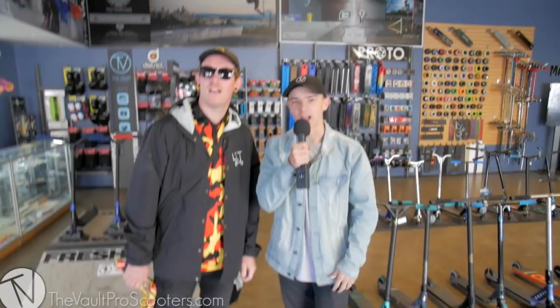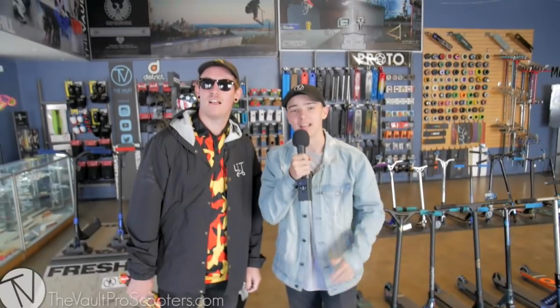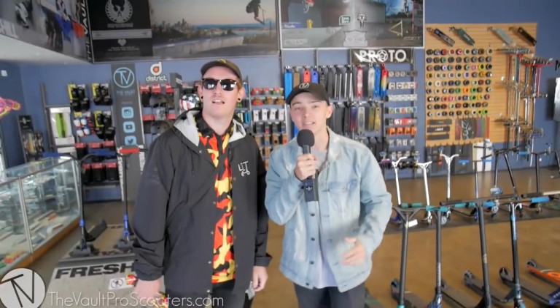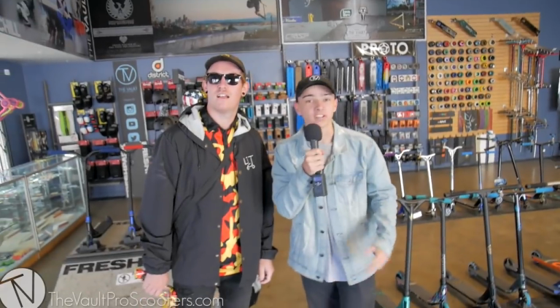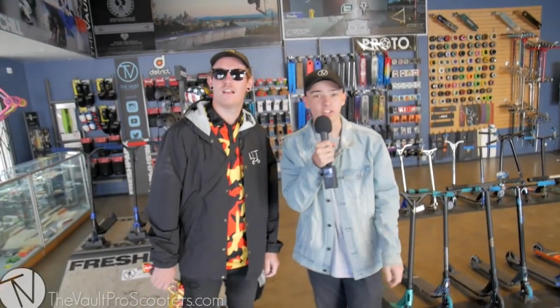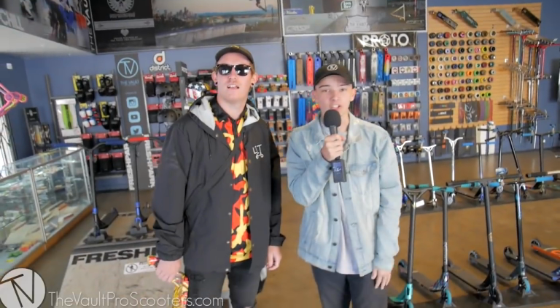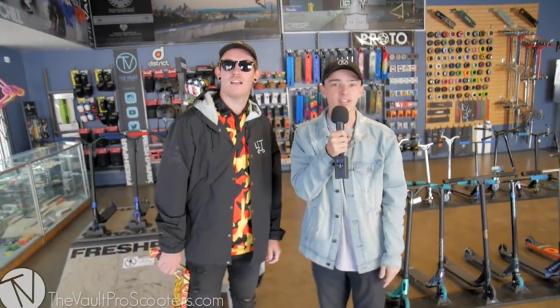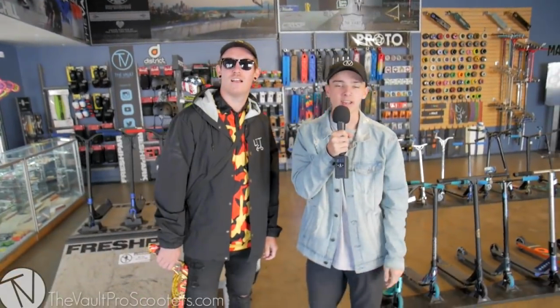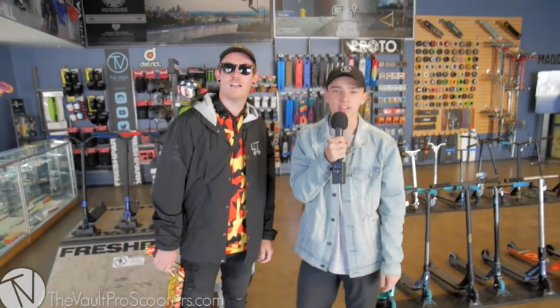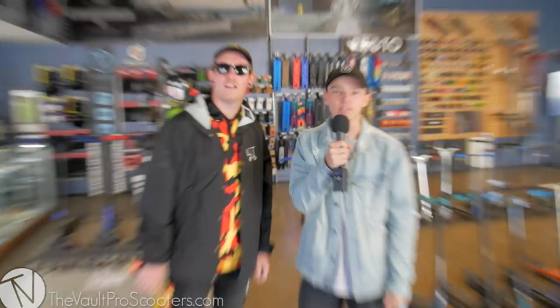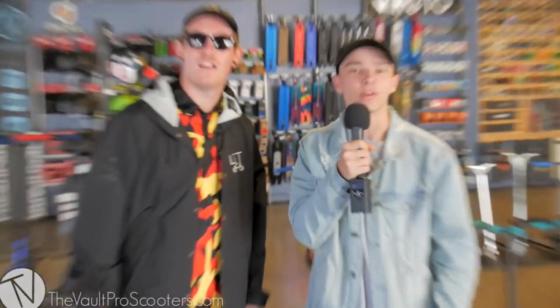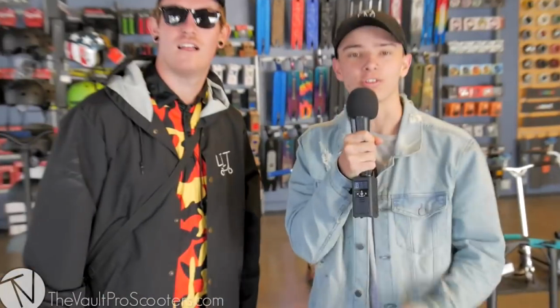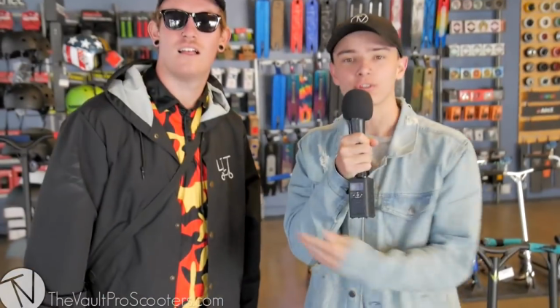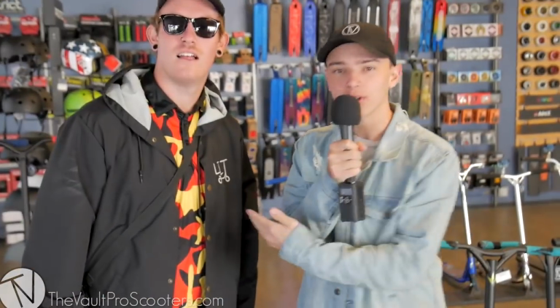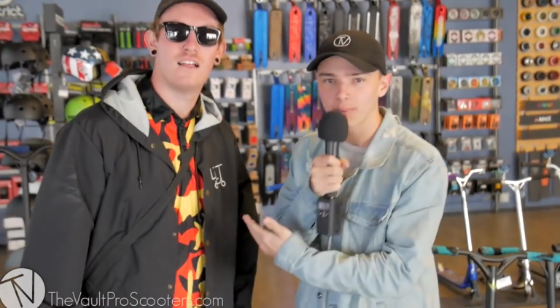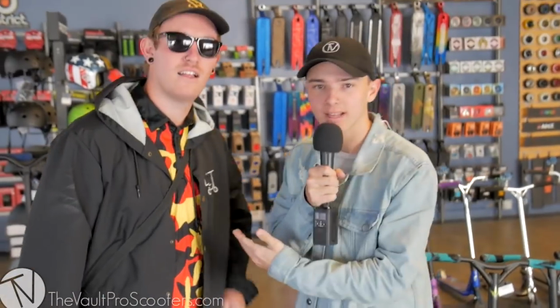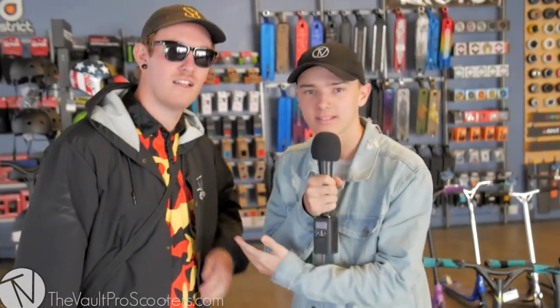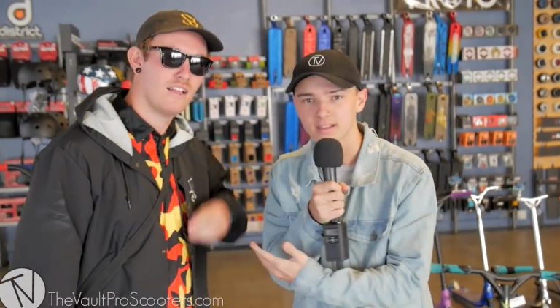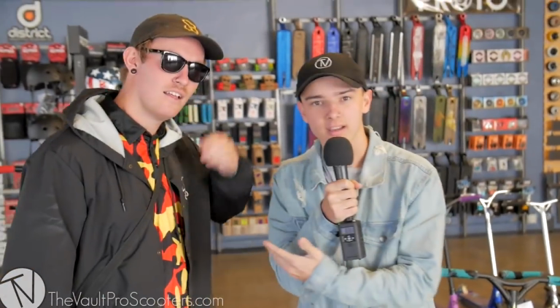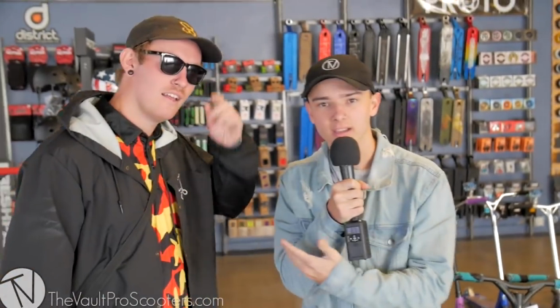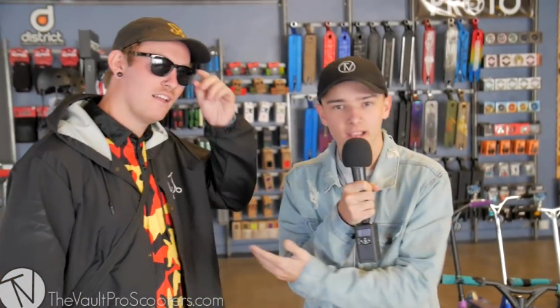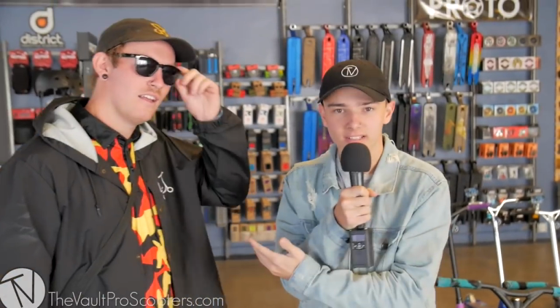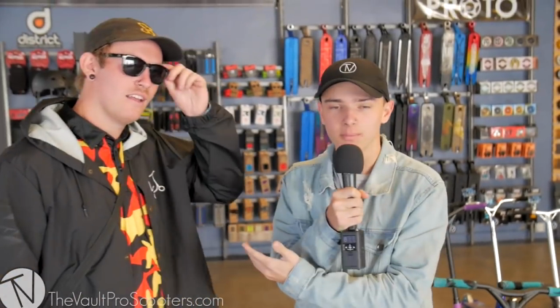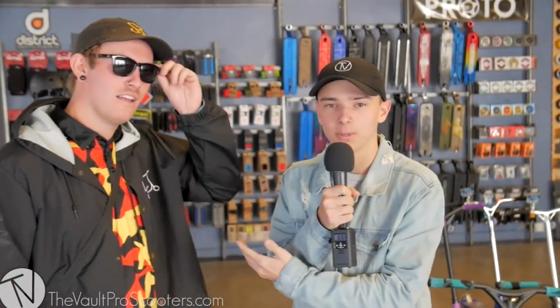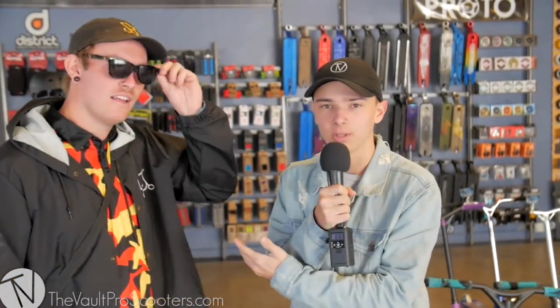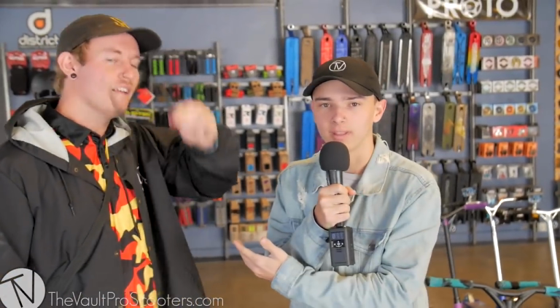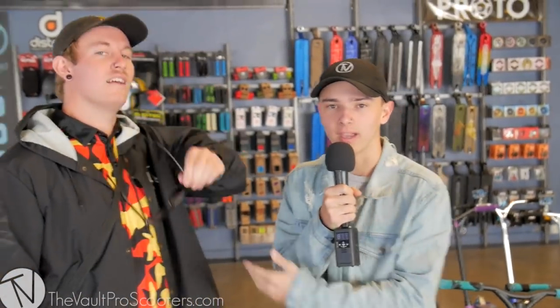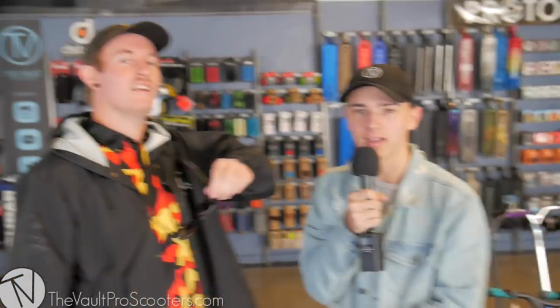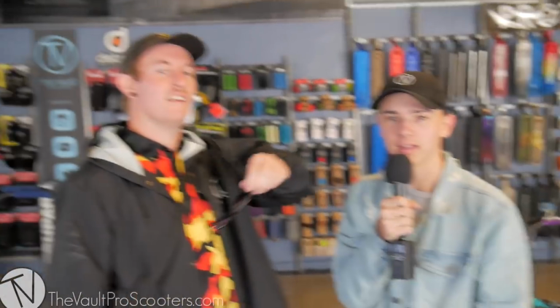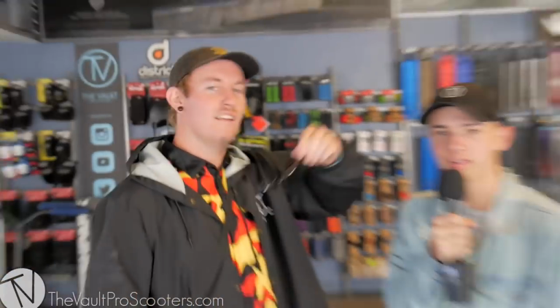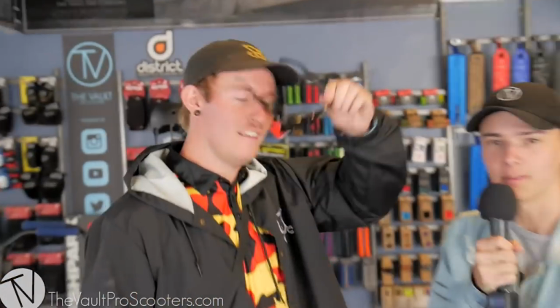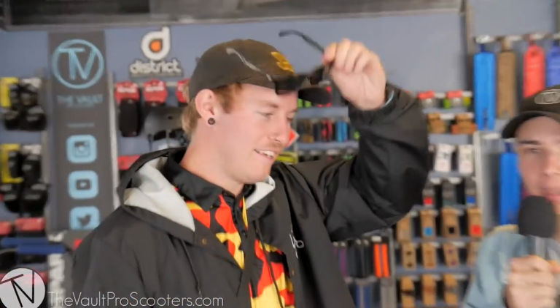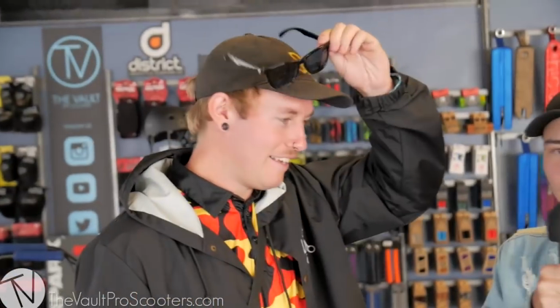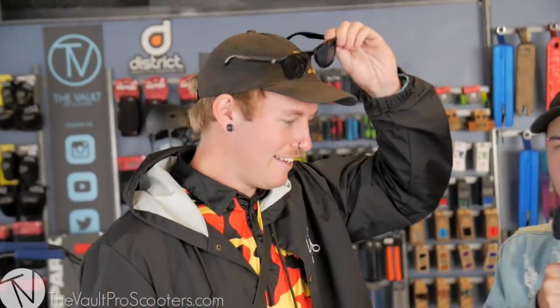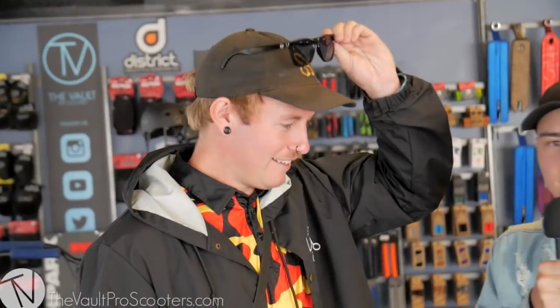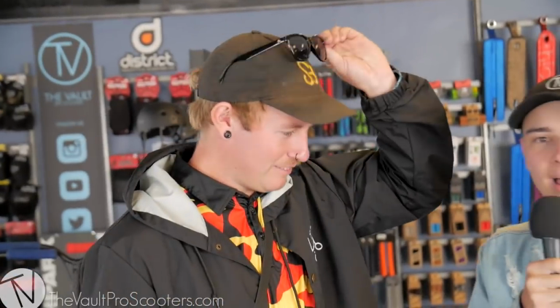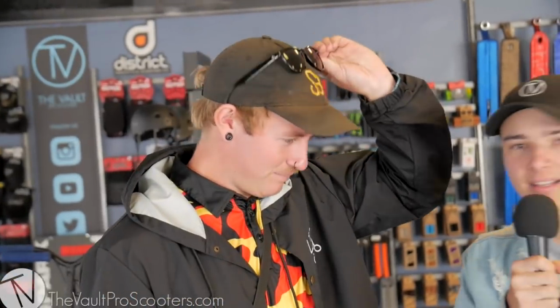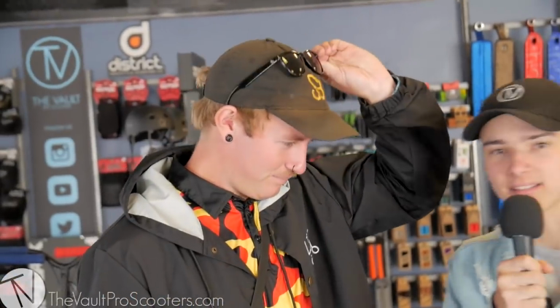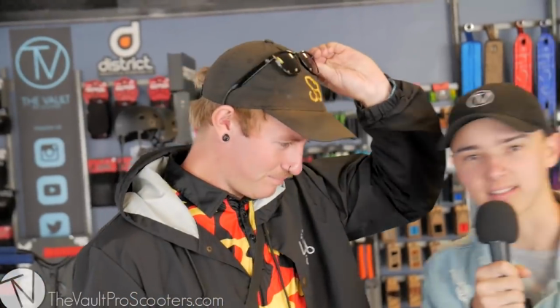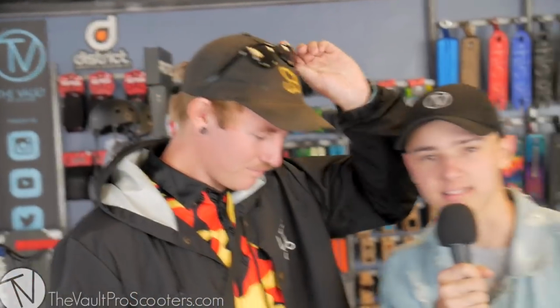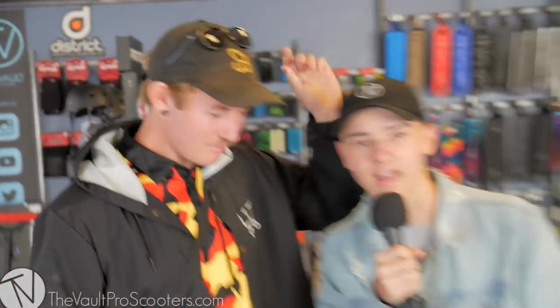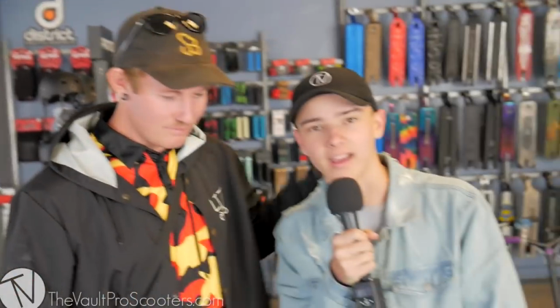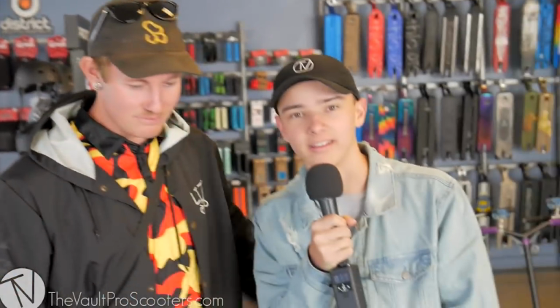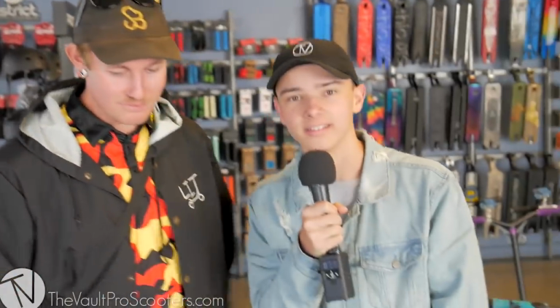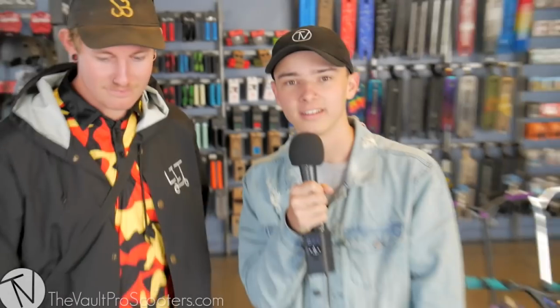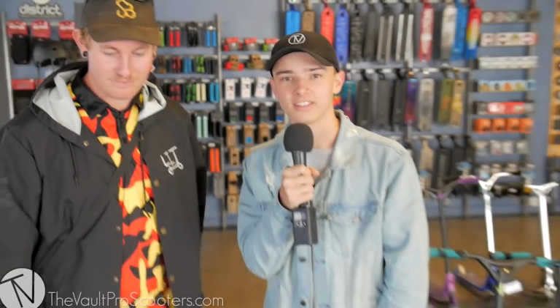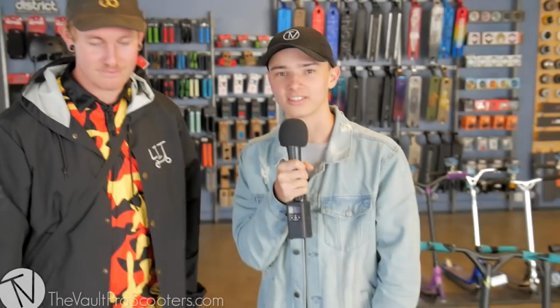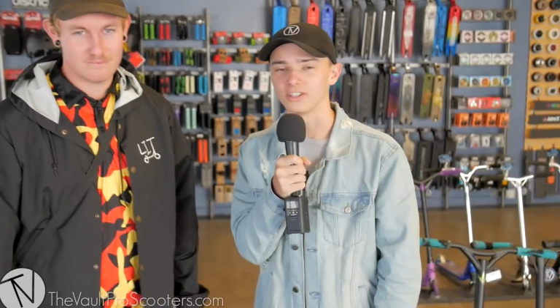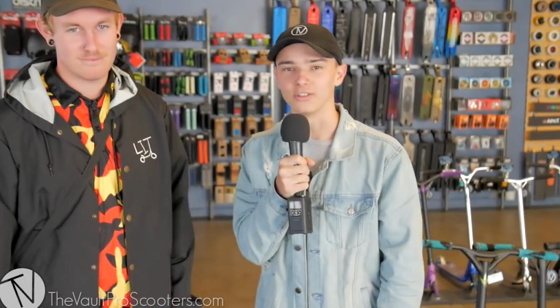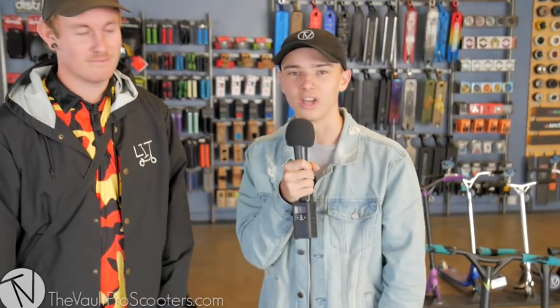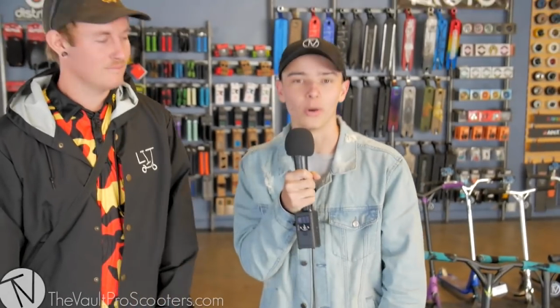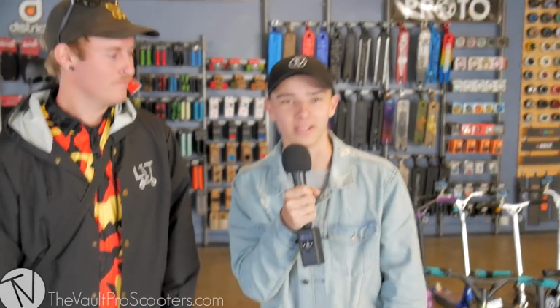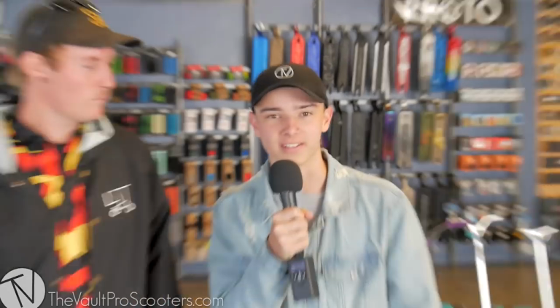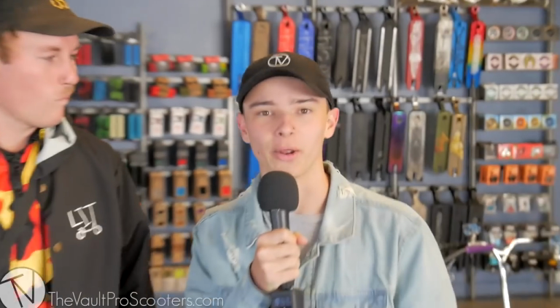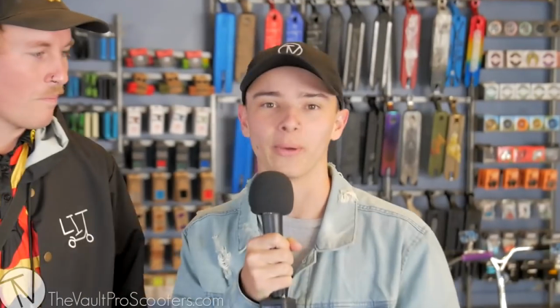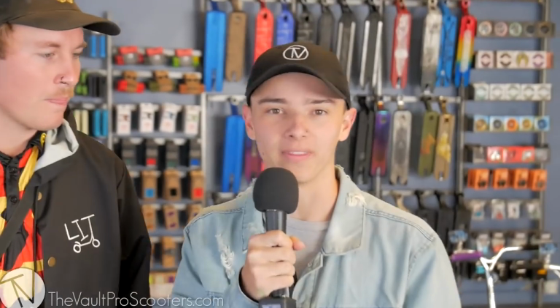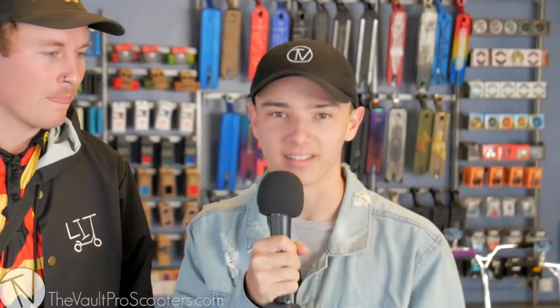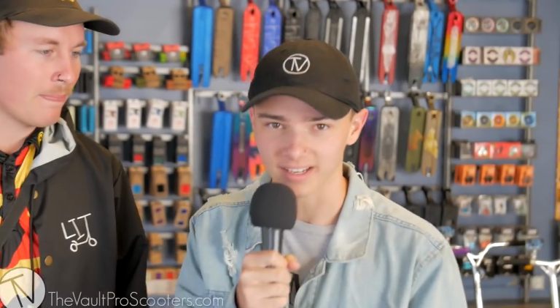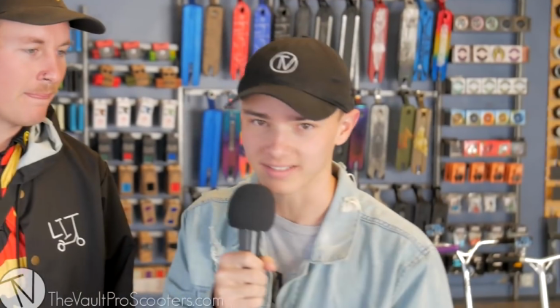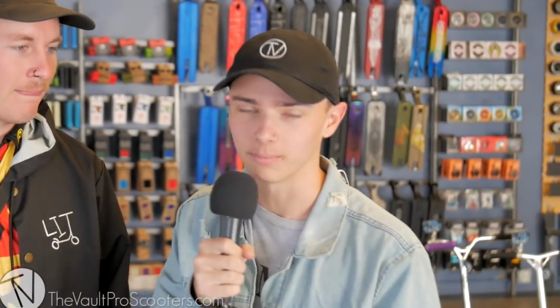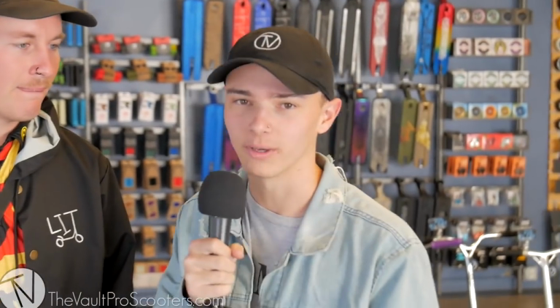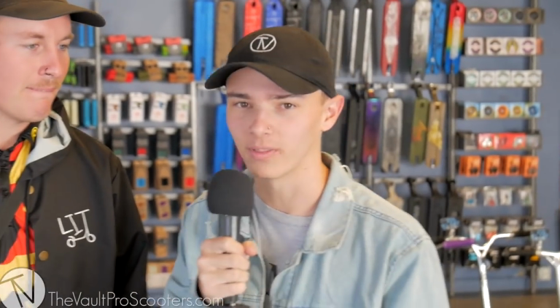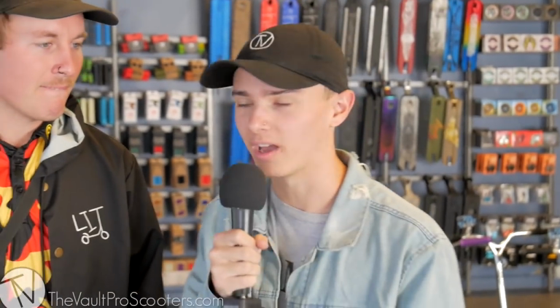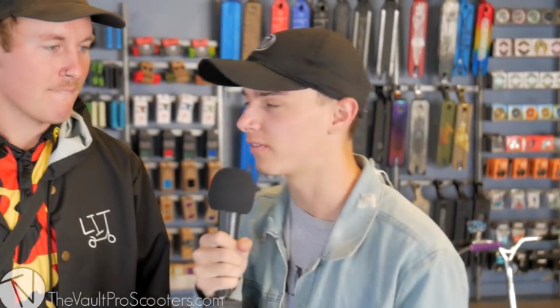Guys, it is Thursday, so it is Scooter Brad's custom build day. The man wears glasses inside, so you know he's gonna win this custom build off.